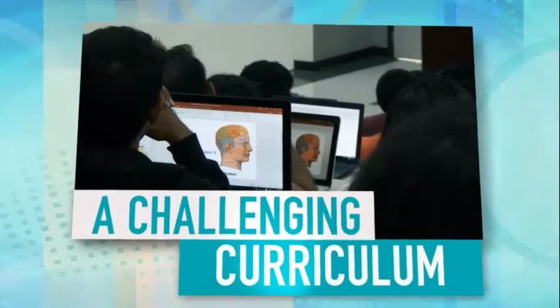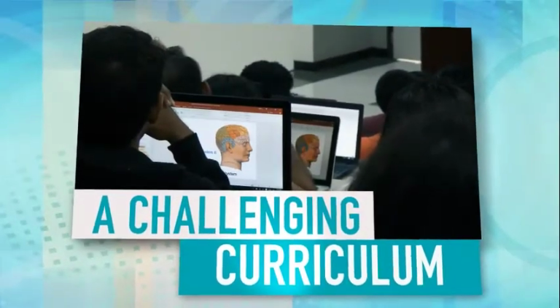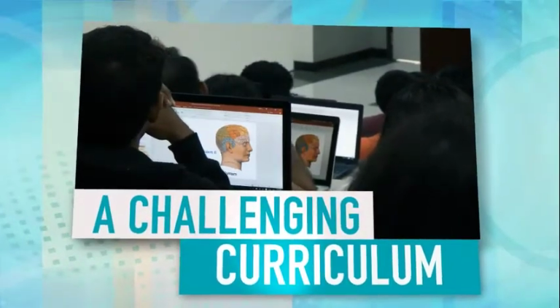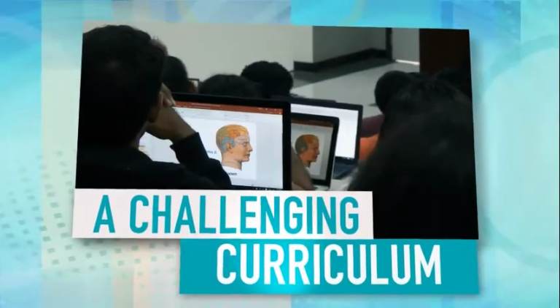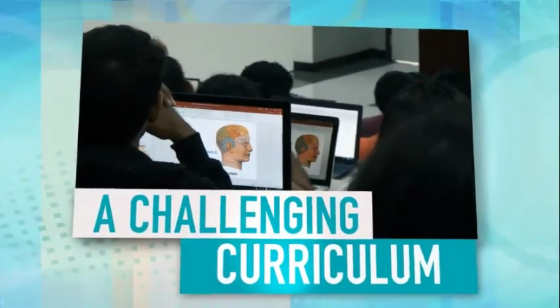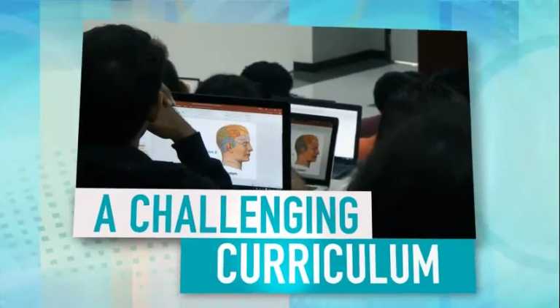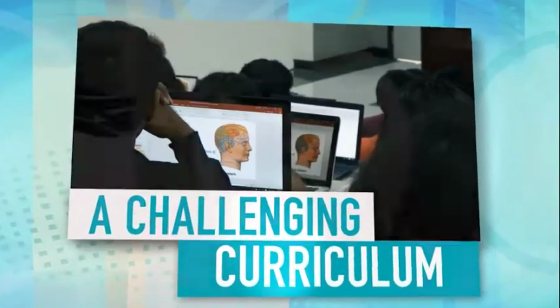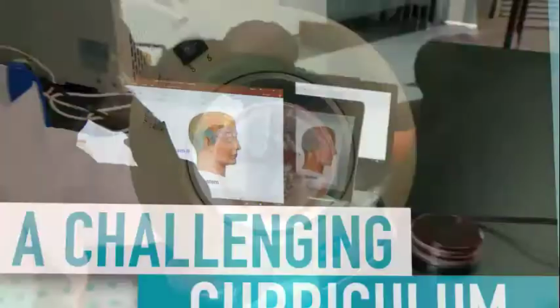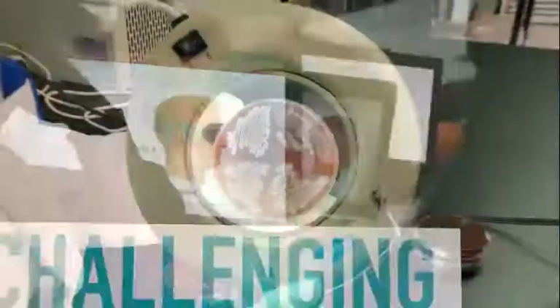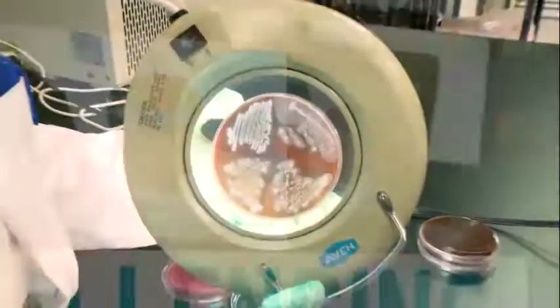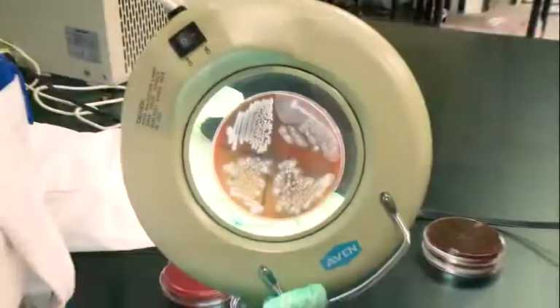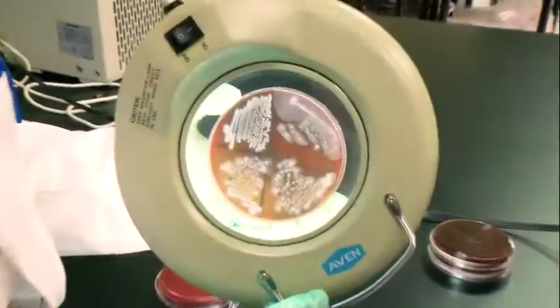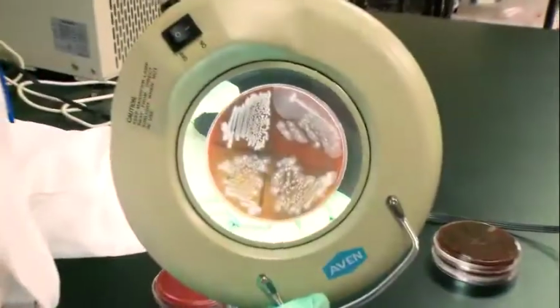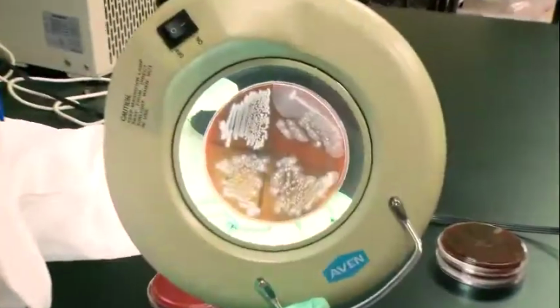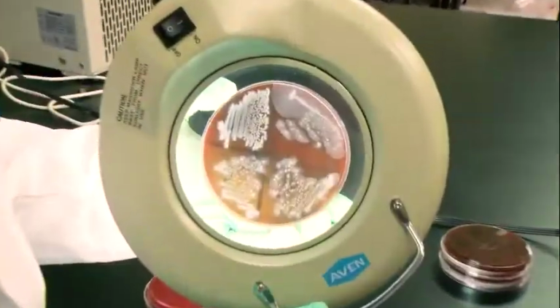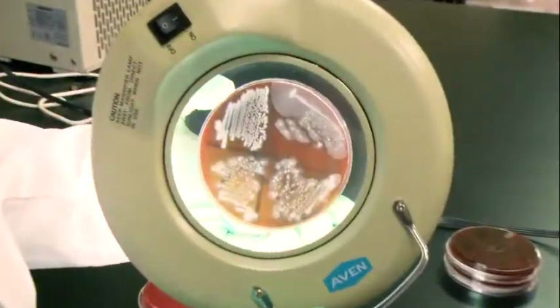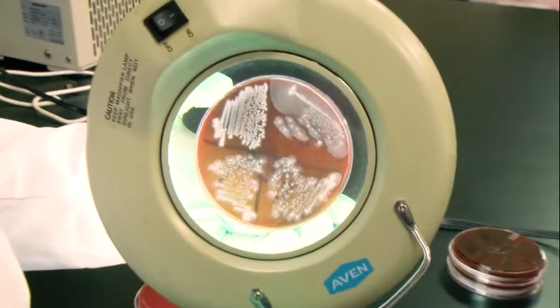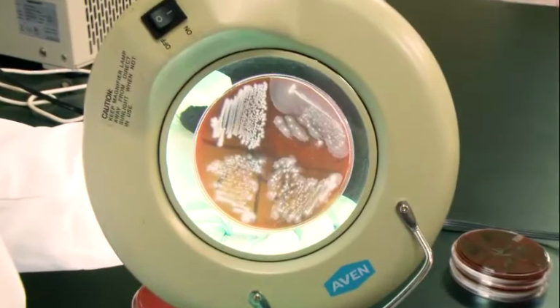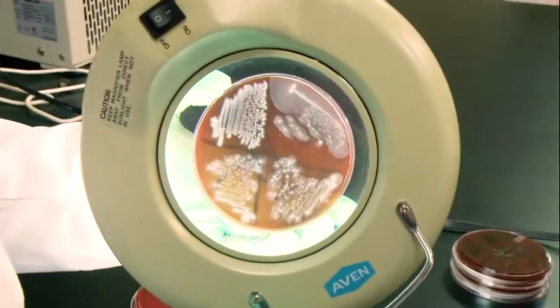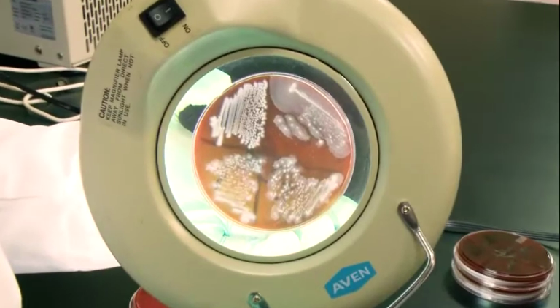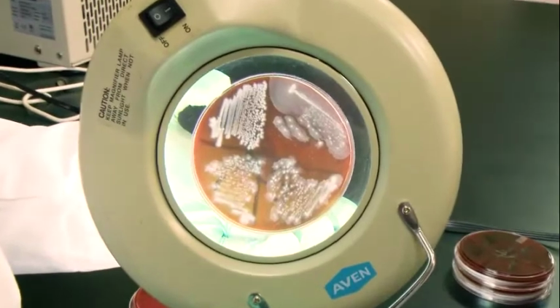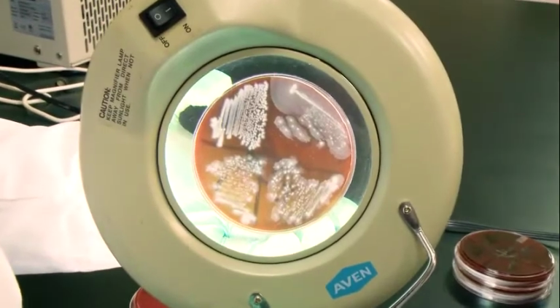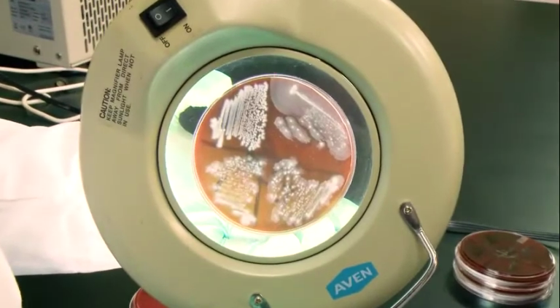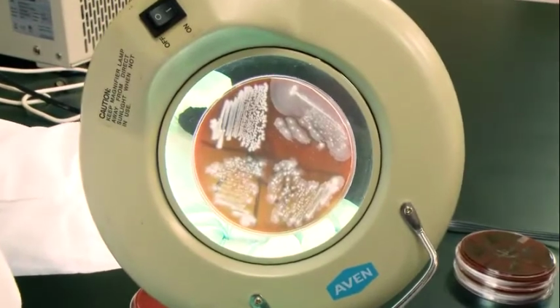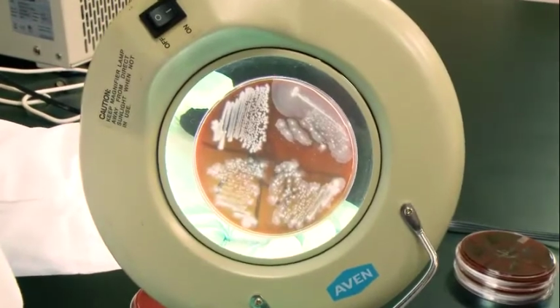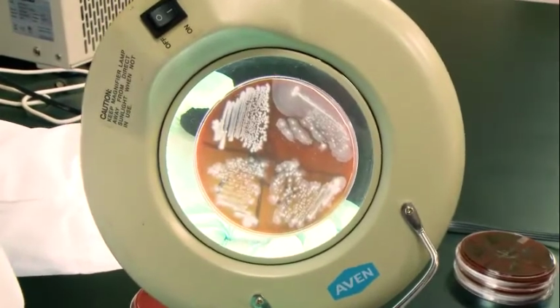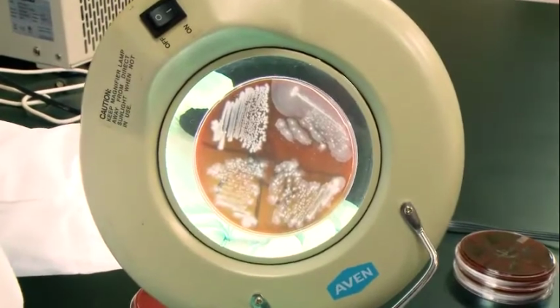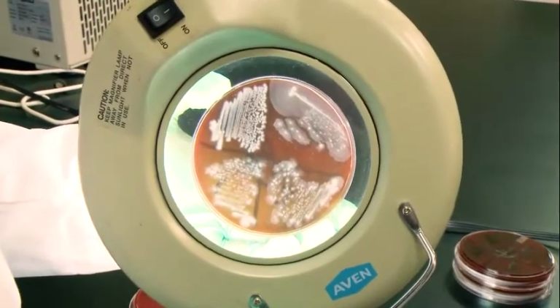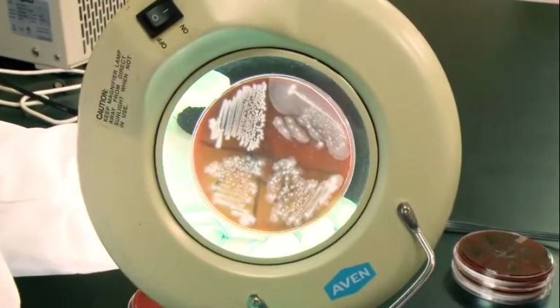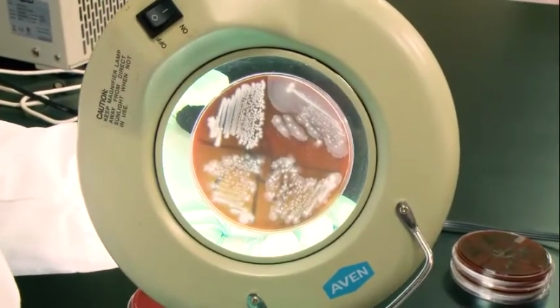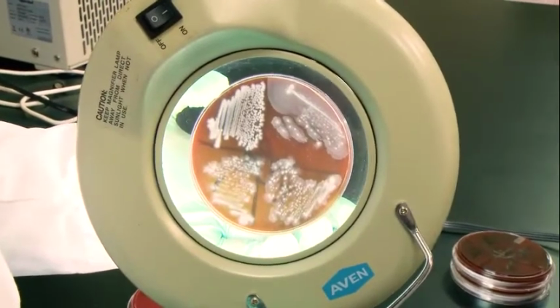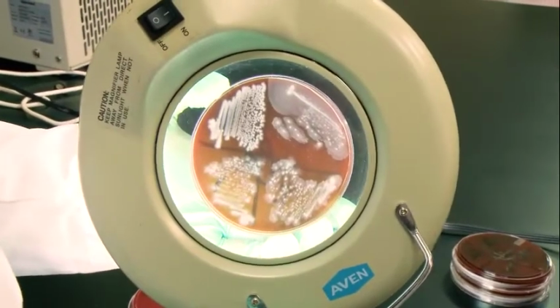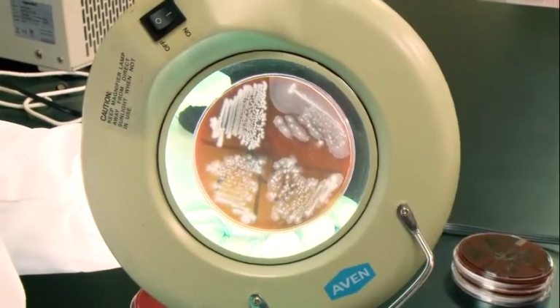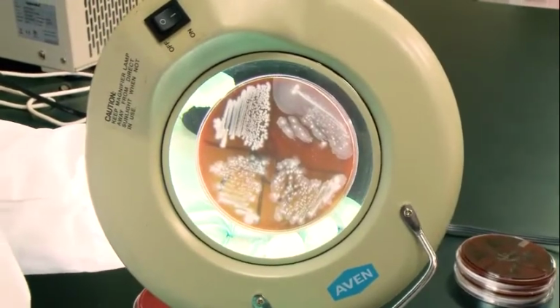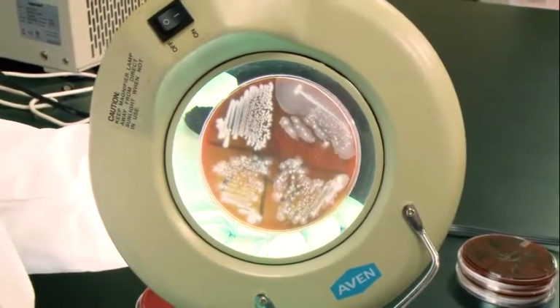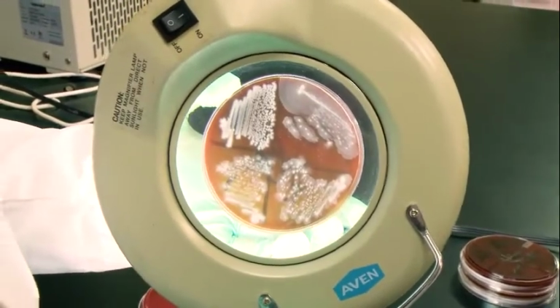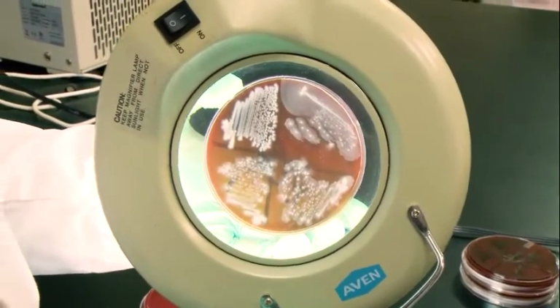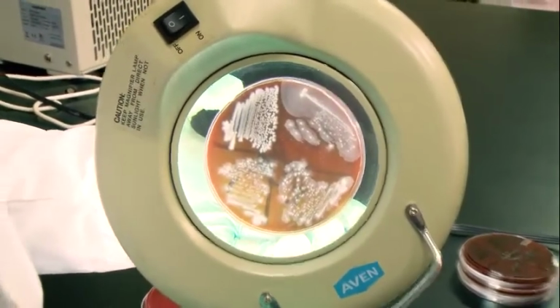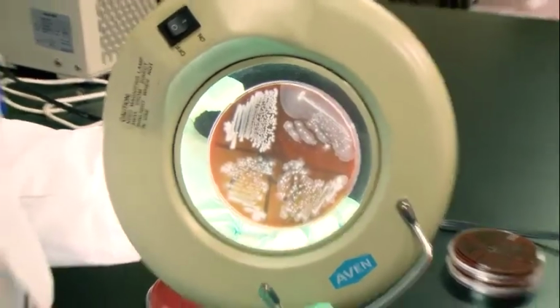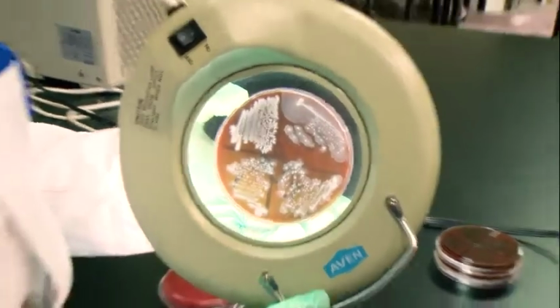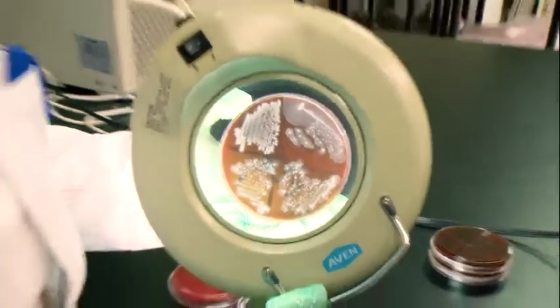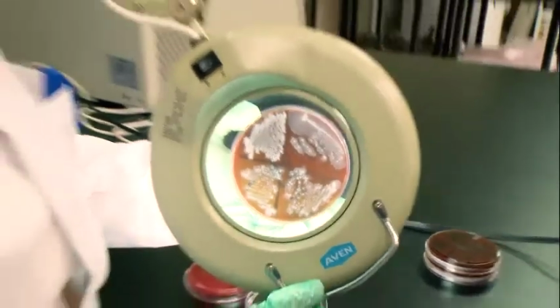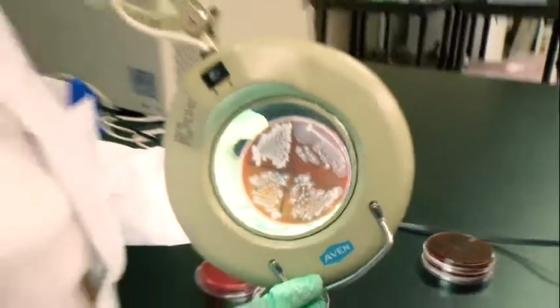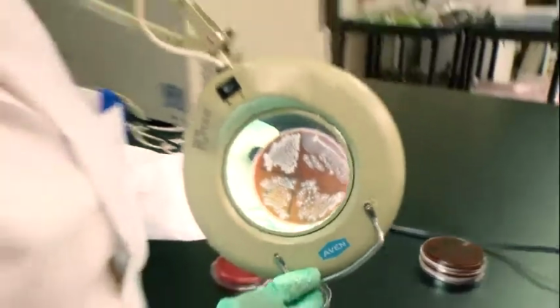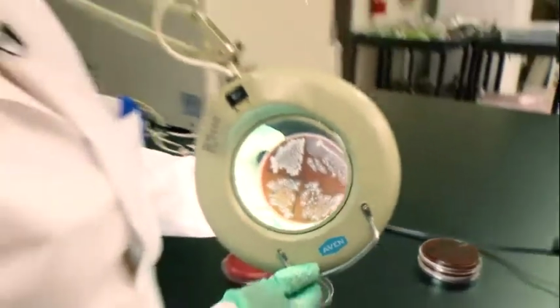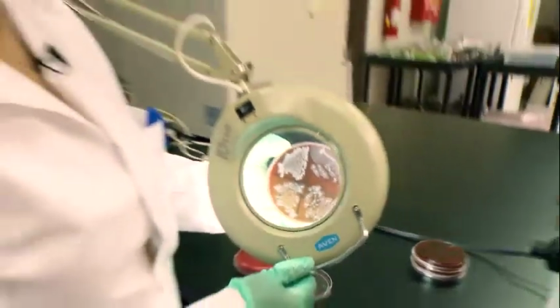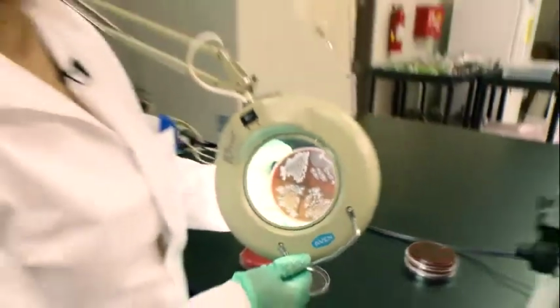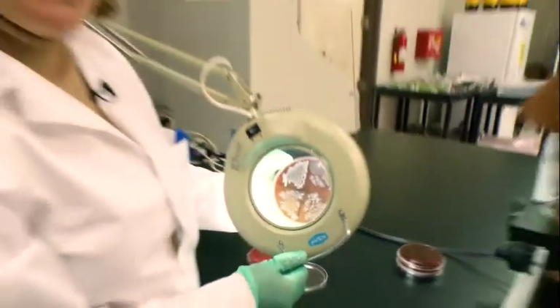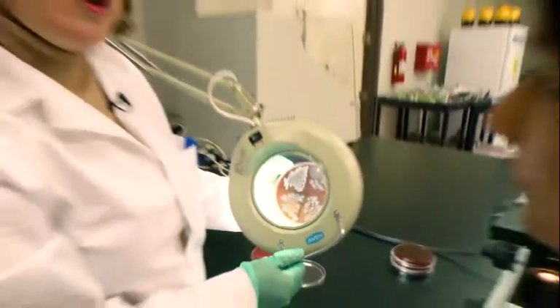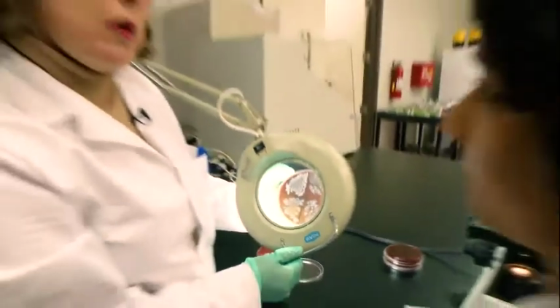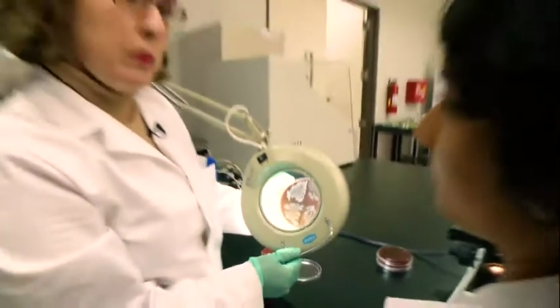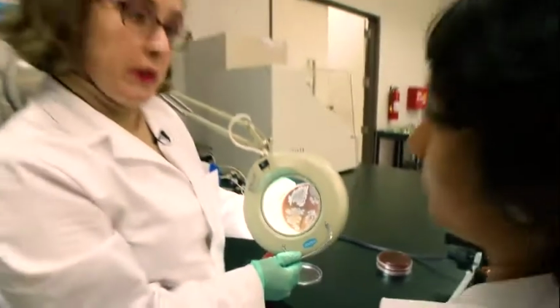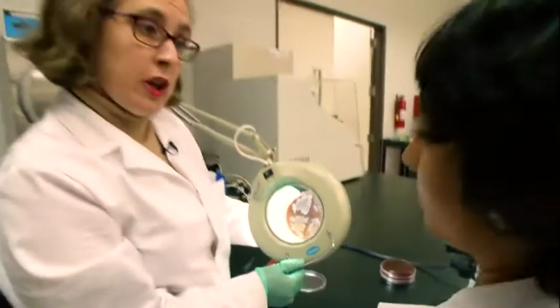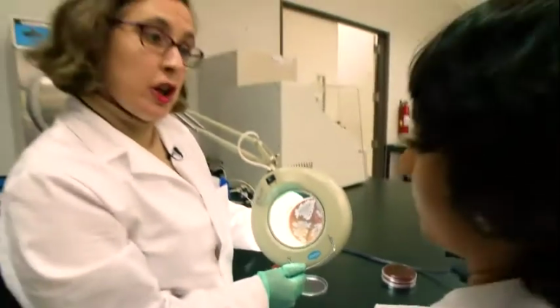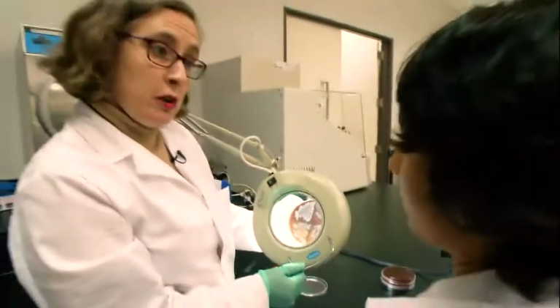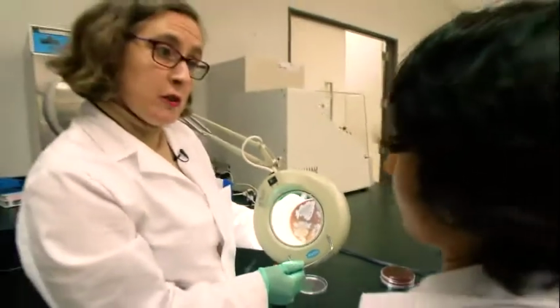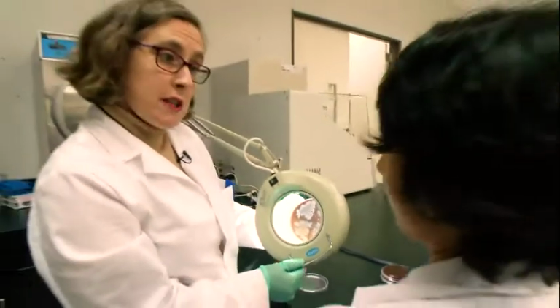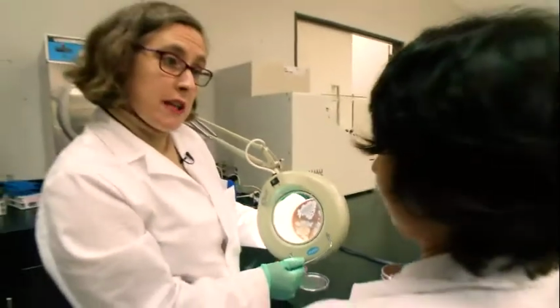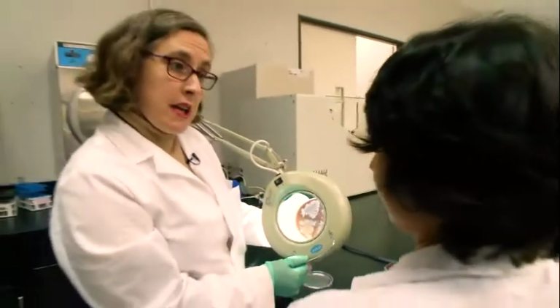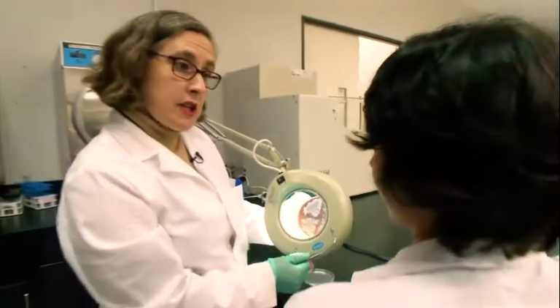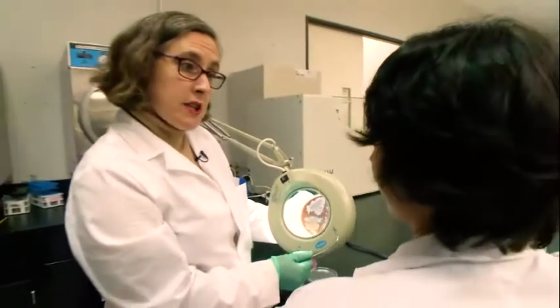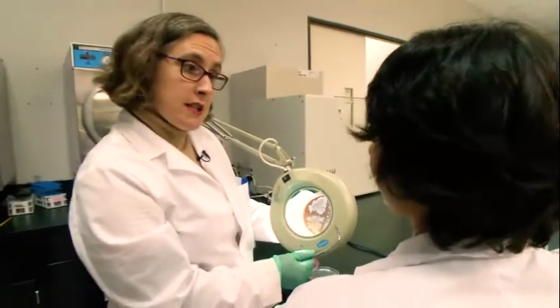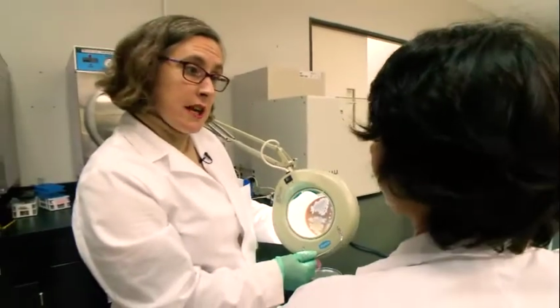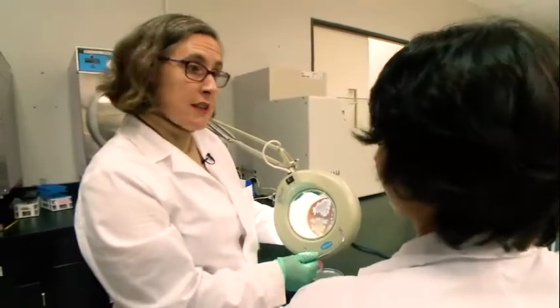The next test that we're going to be doing is a catalase test, and we can follow up with an agglutination test.